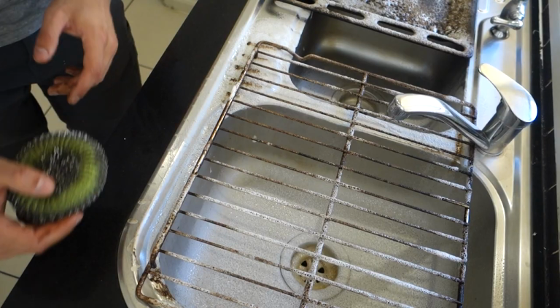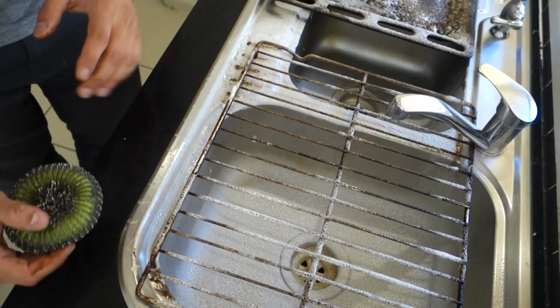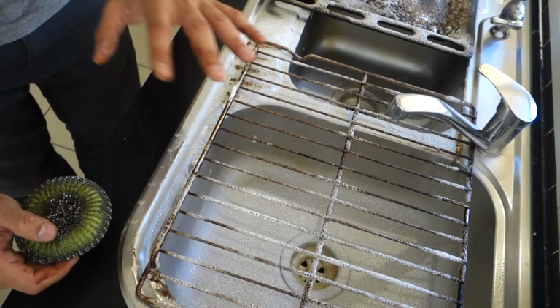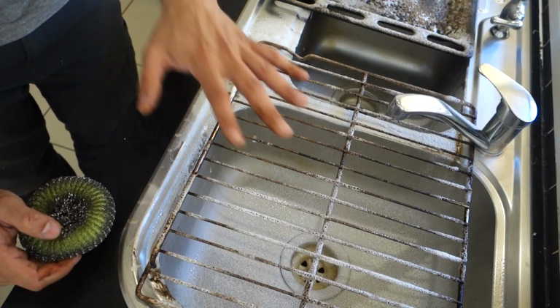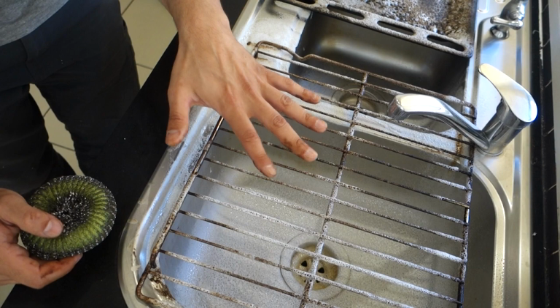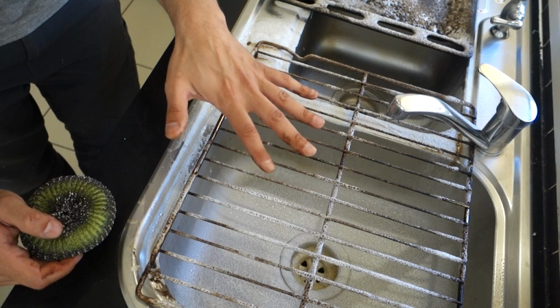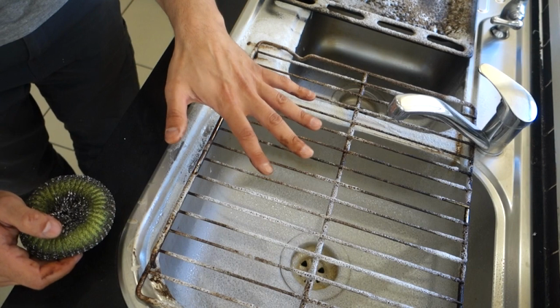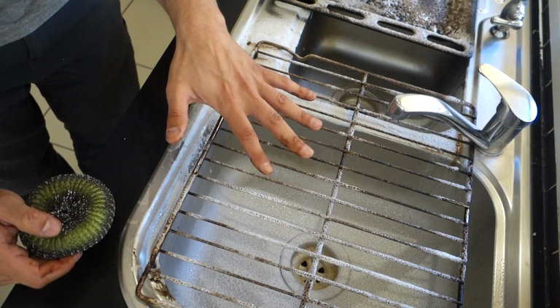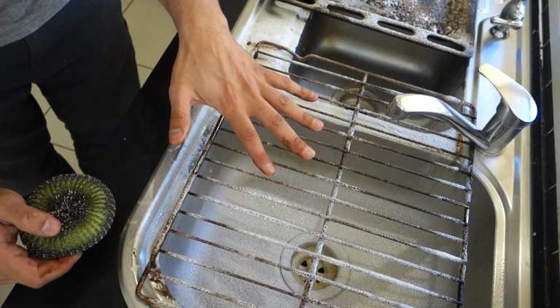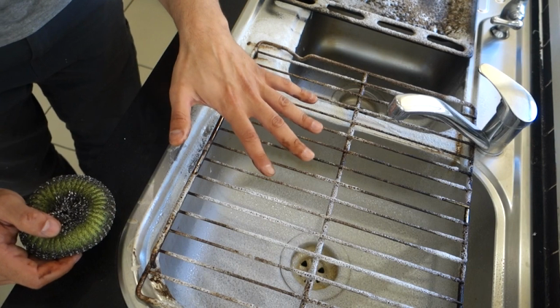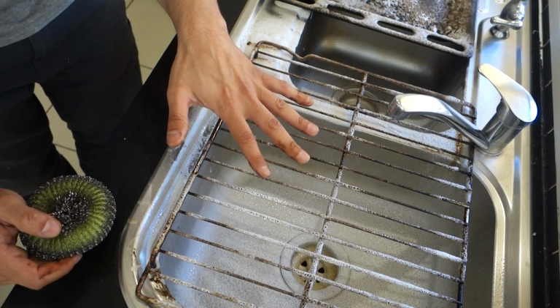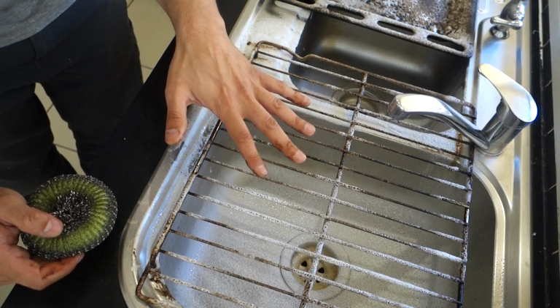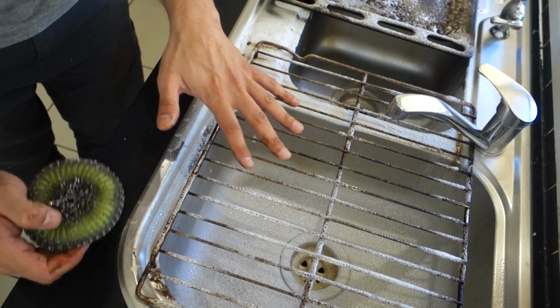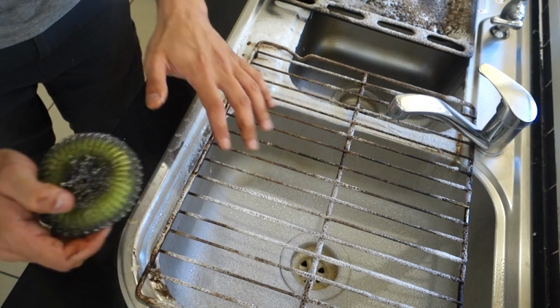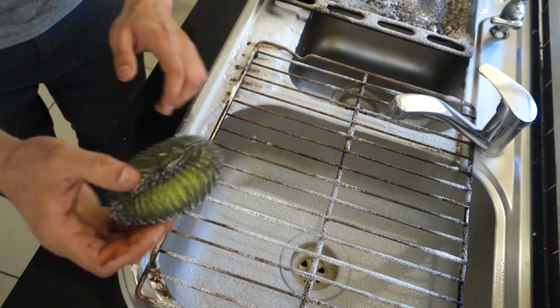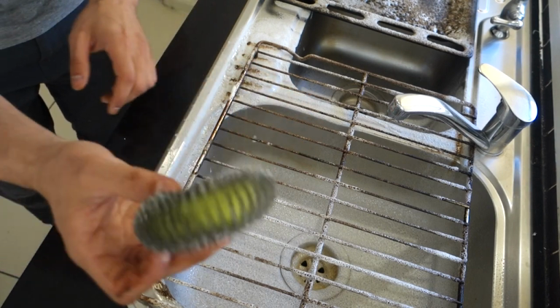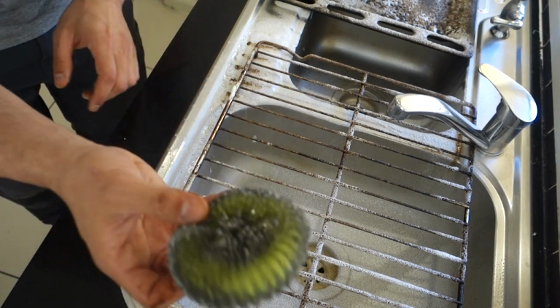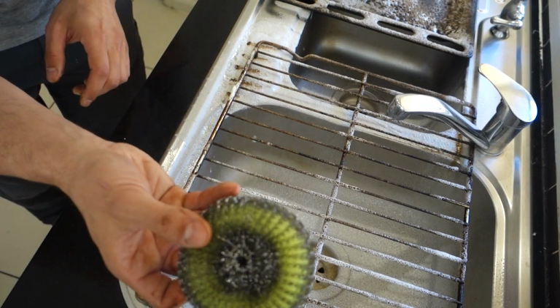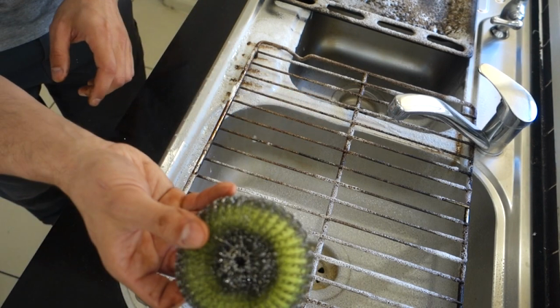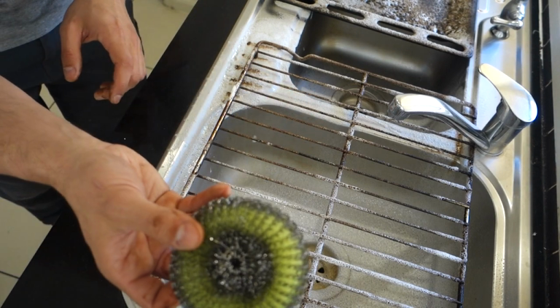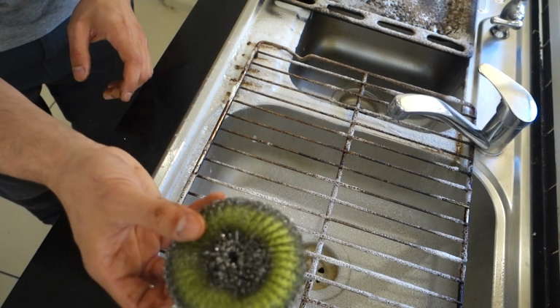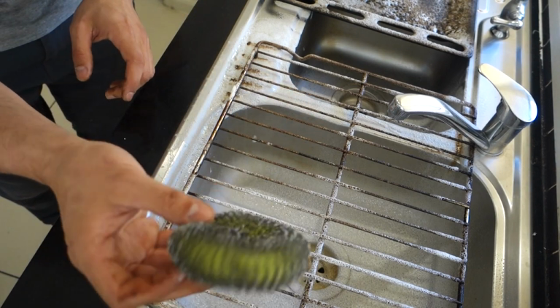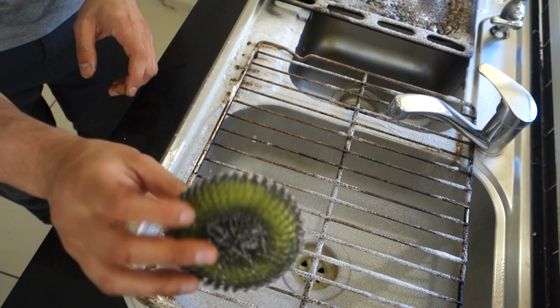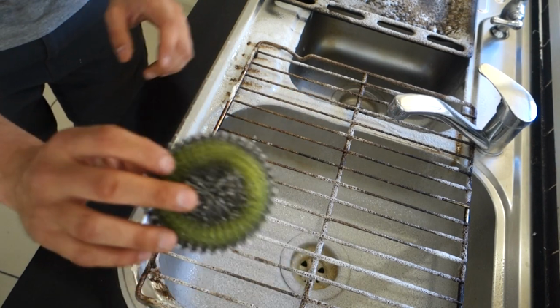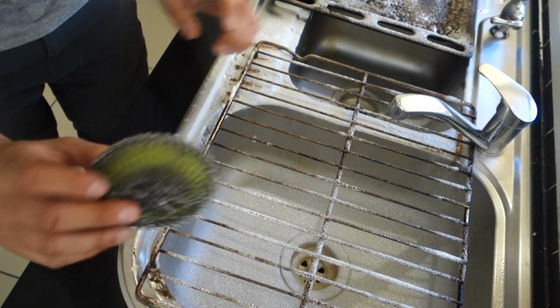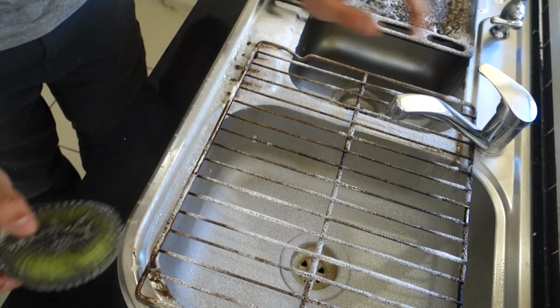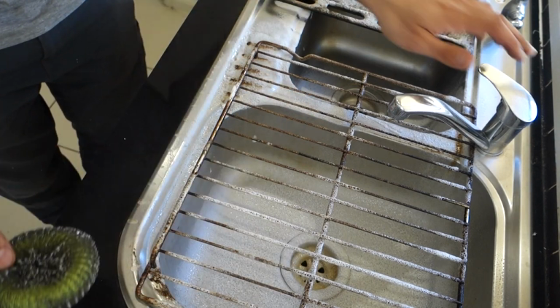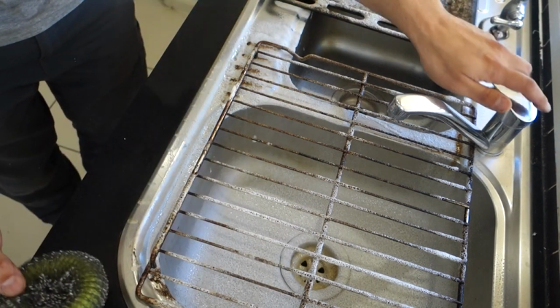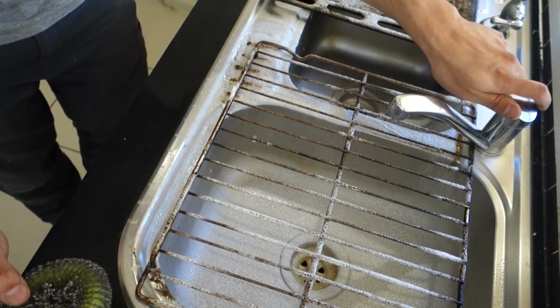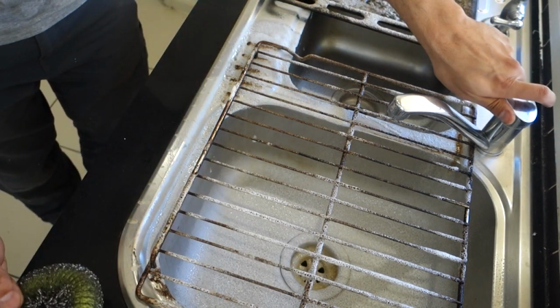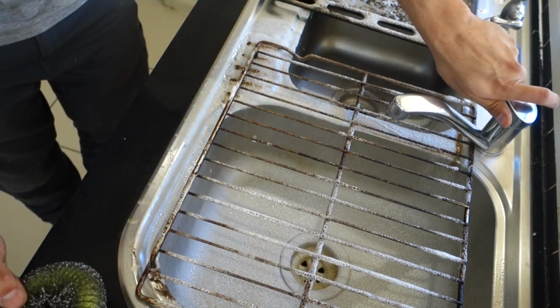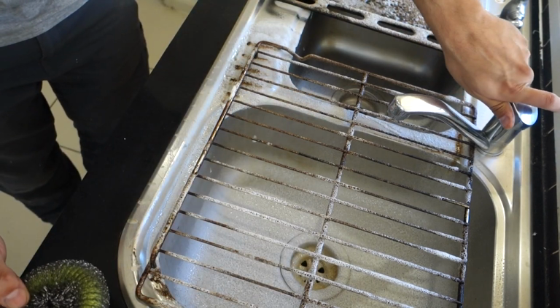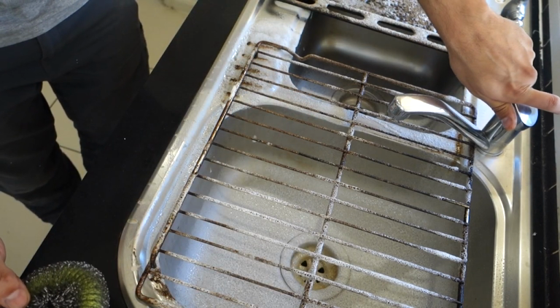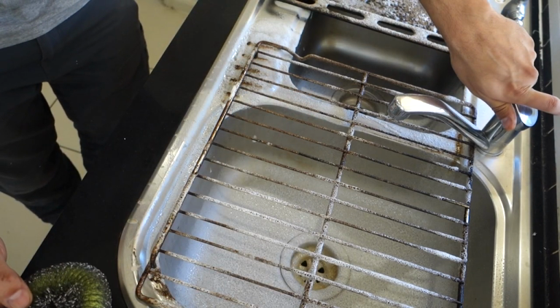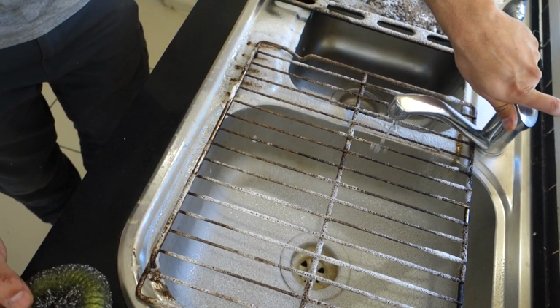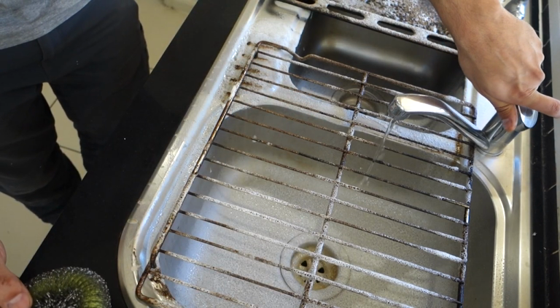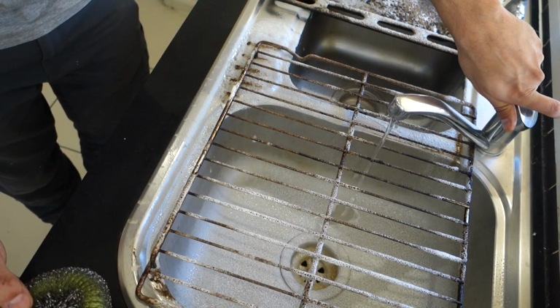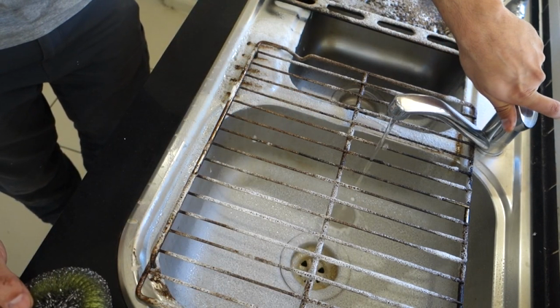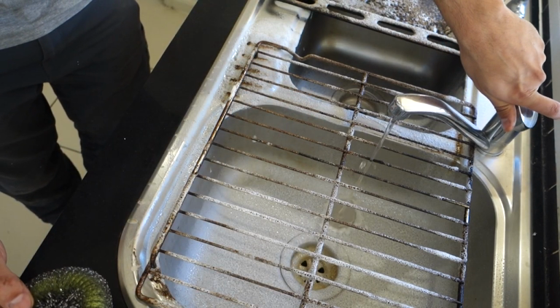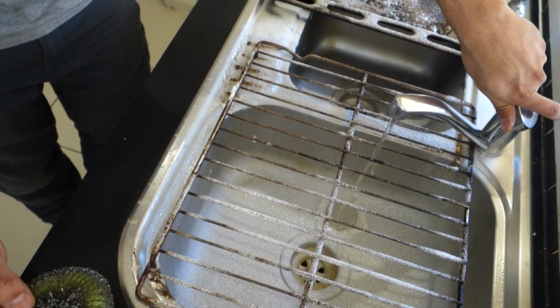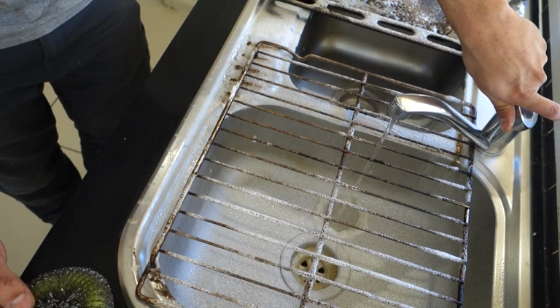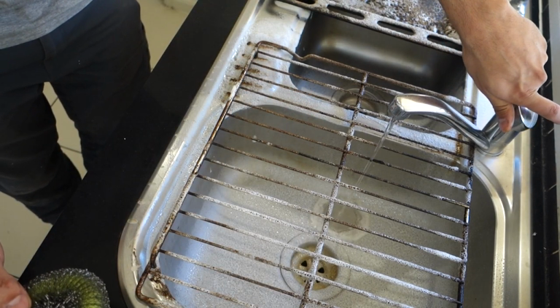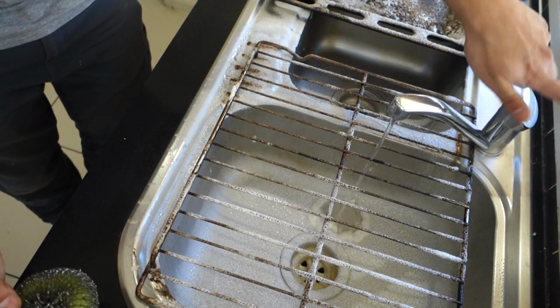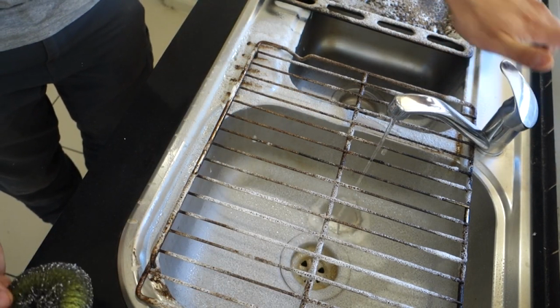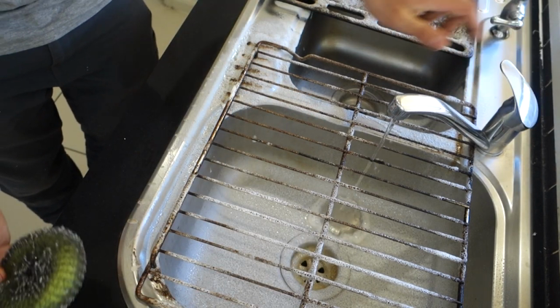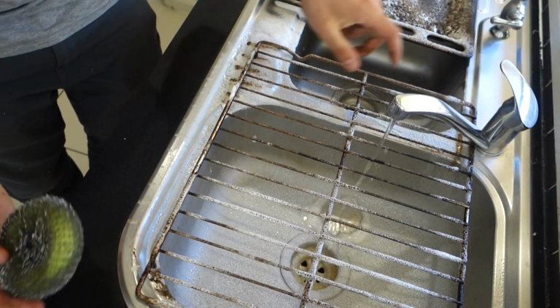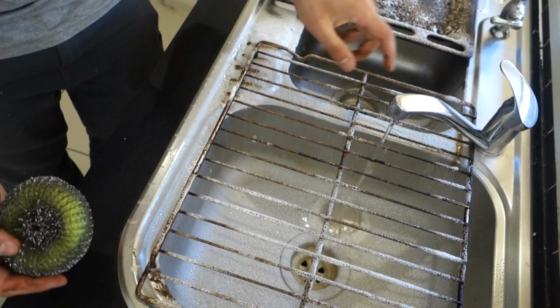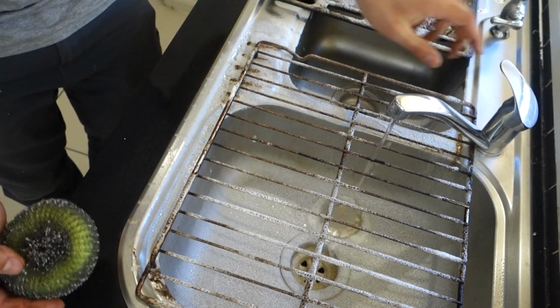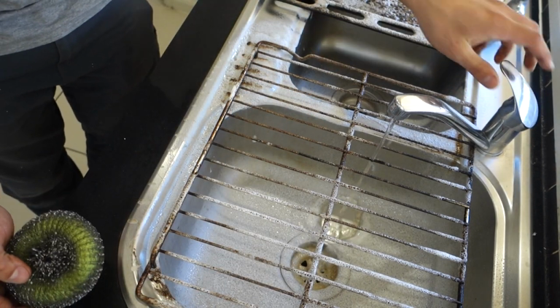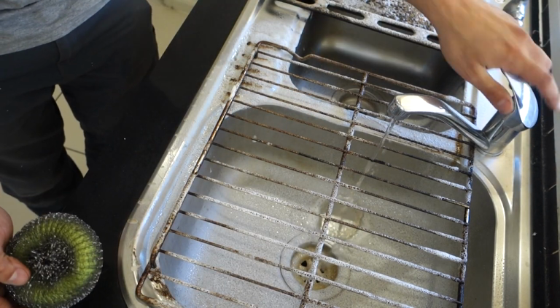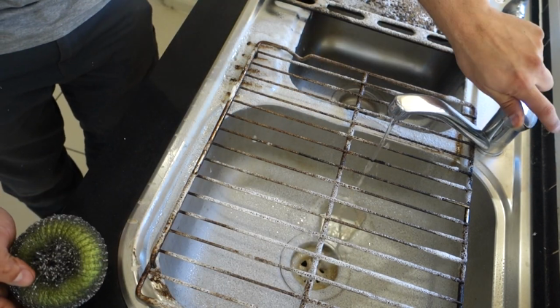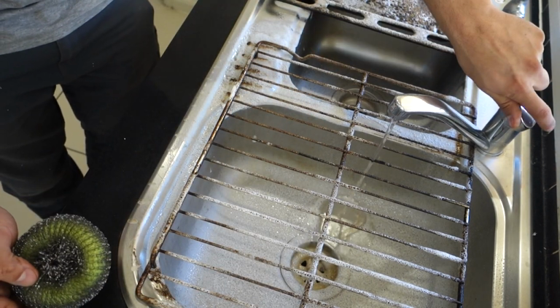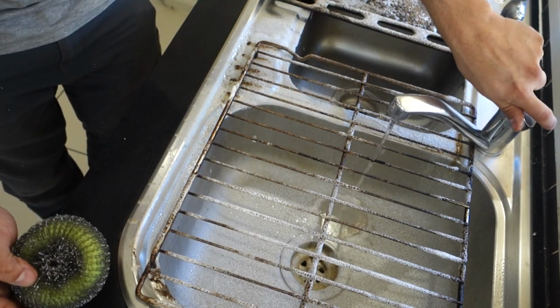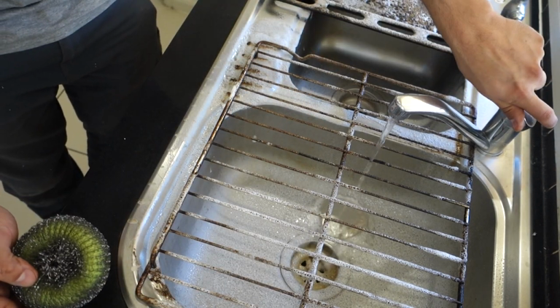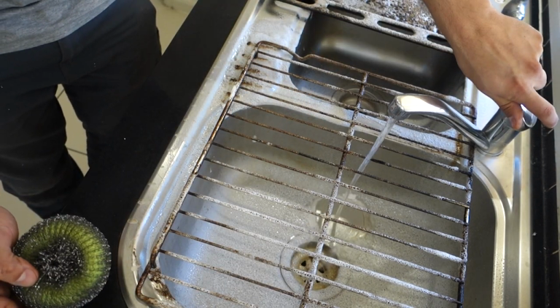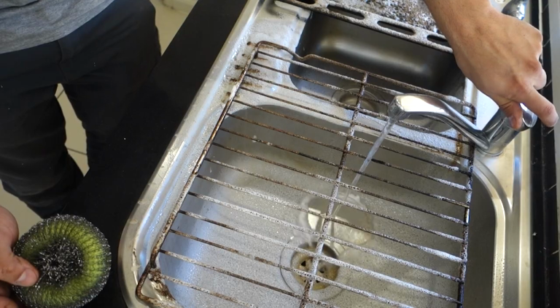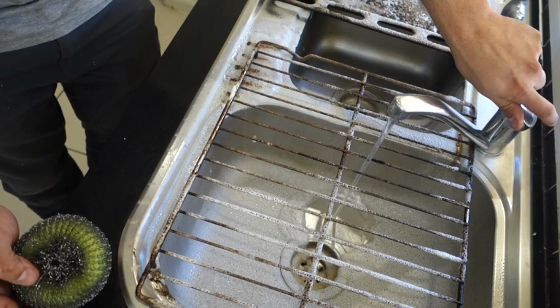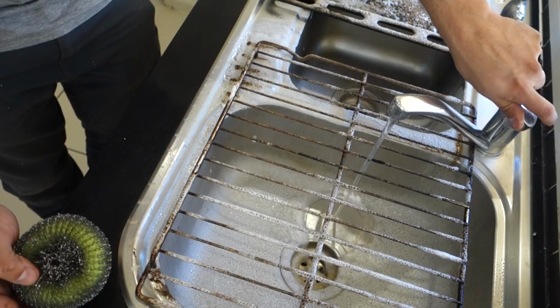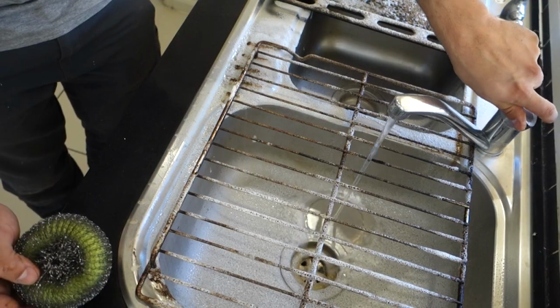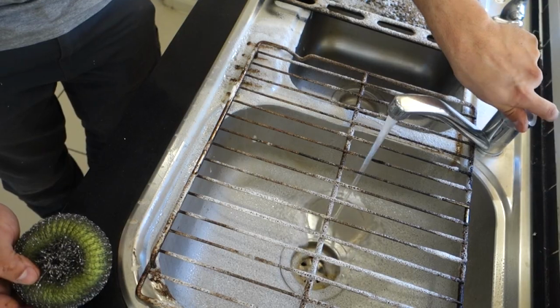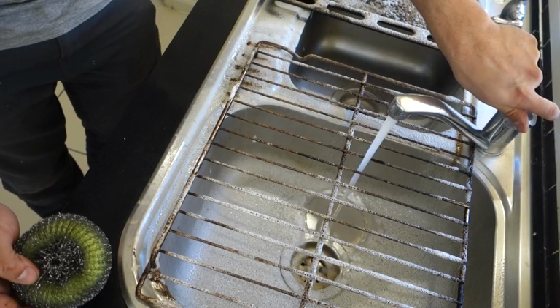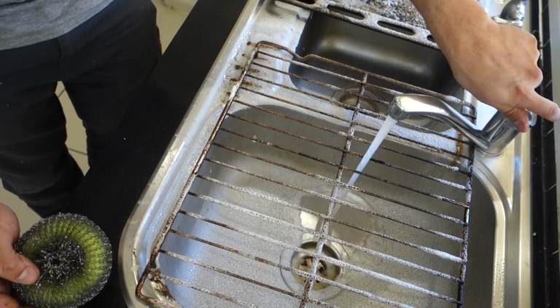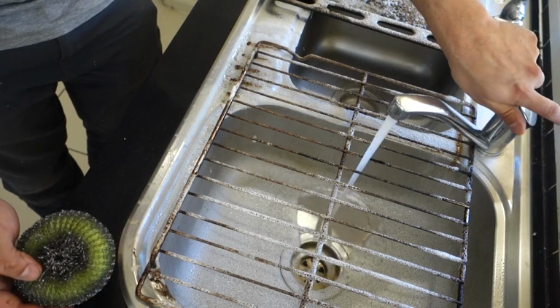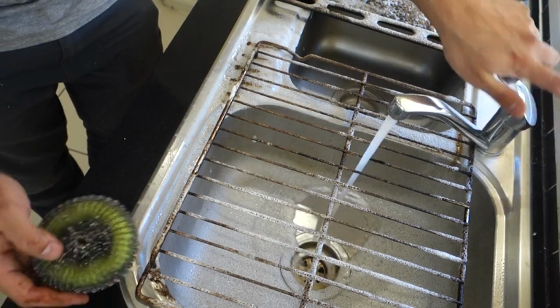For the trays, what we're using is a steel scourer — just a bit of warm water over the top and all of this will come up perfect.